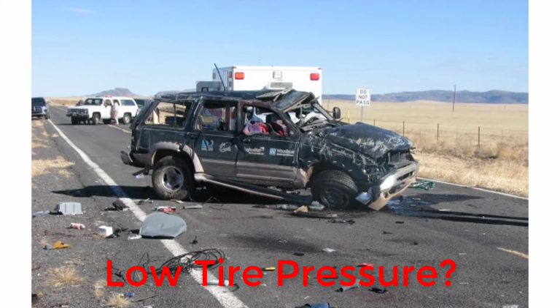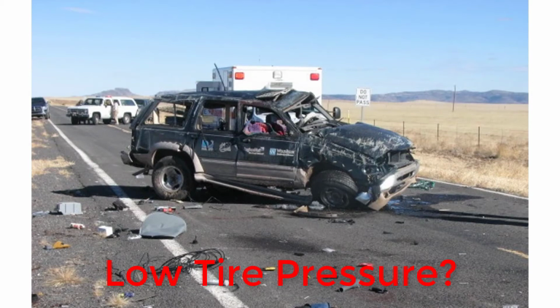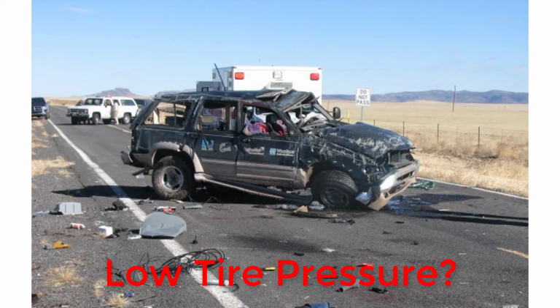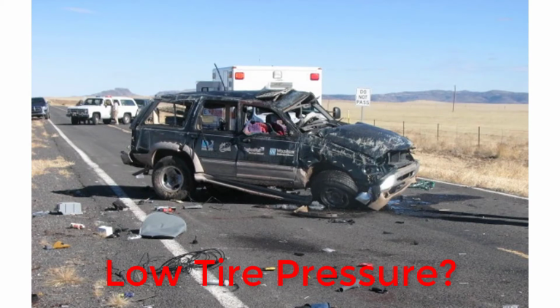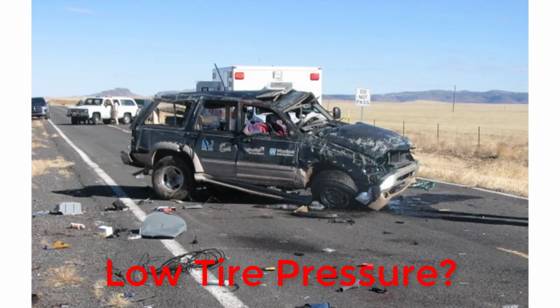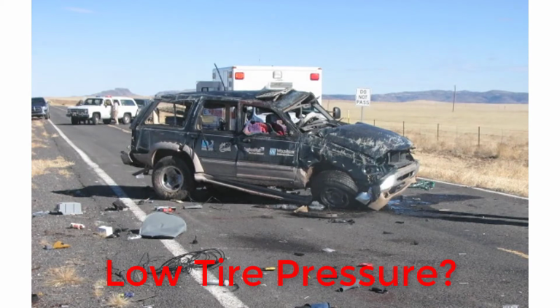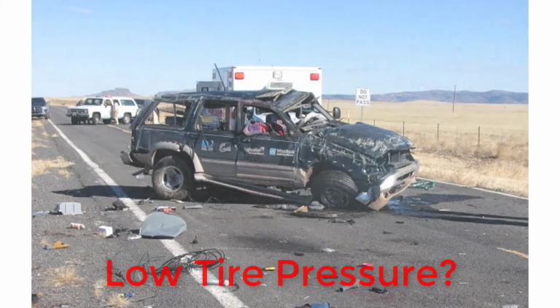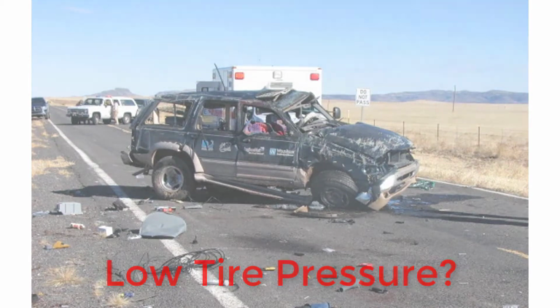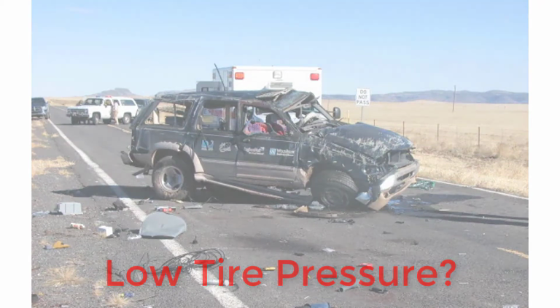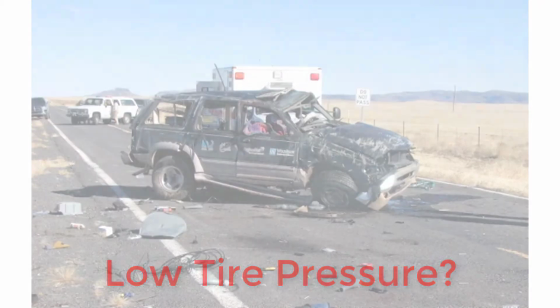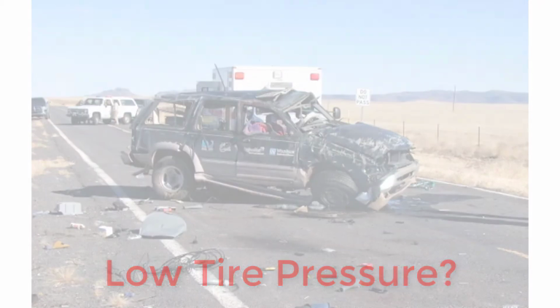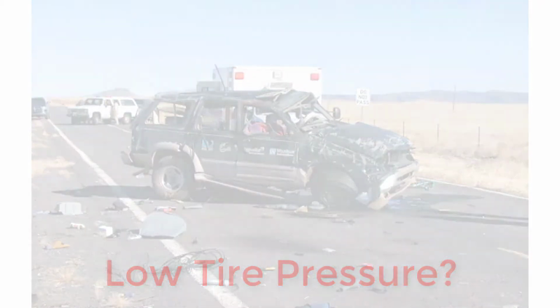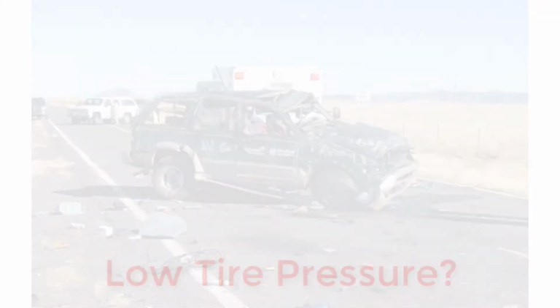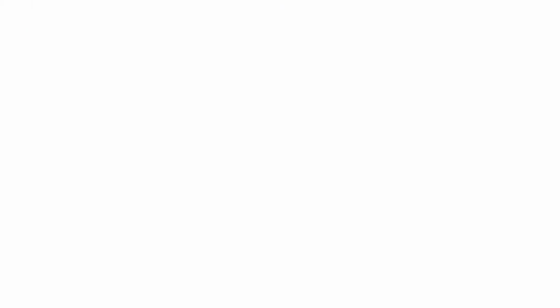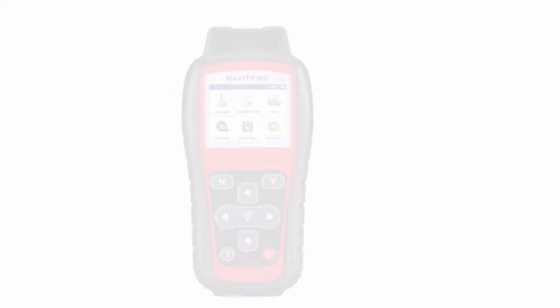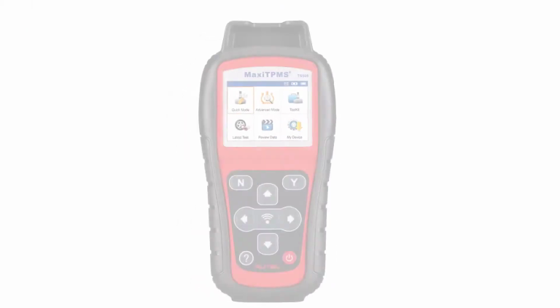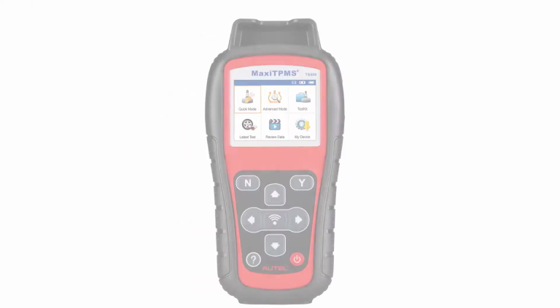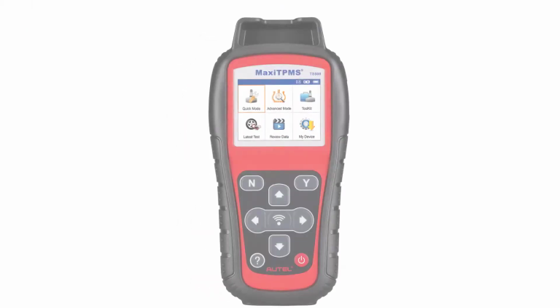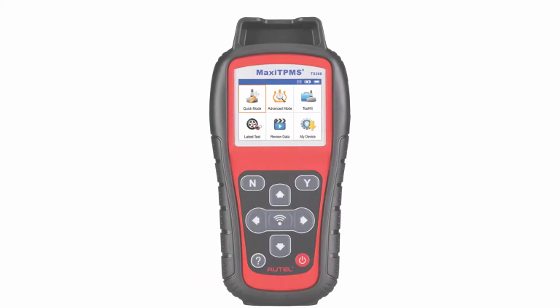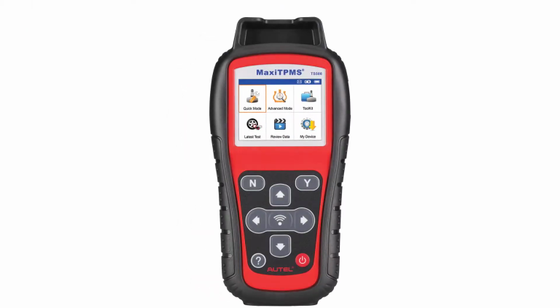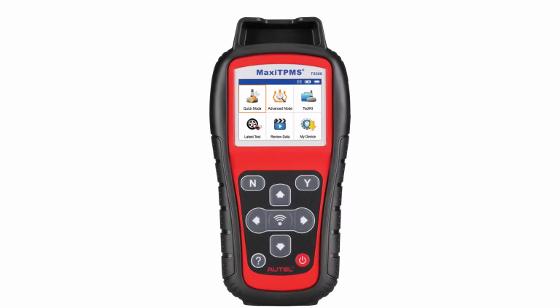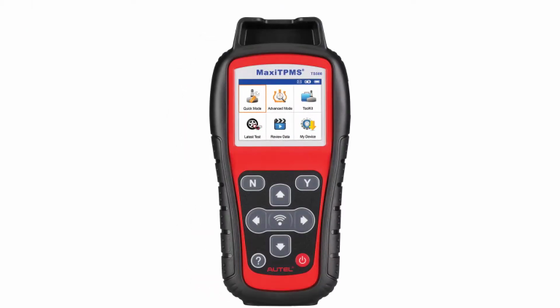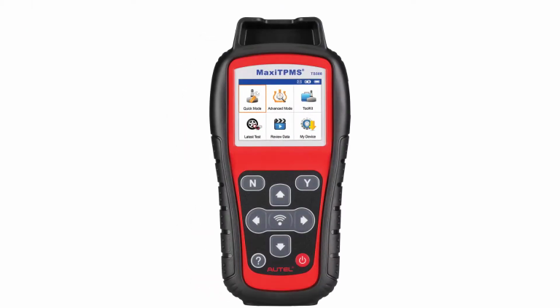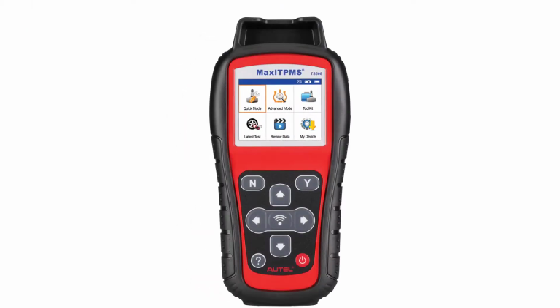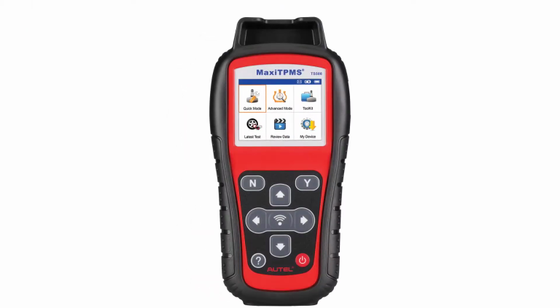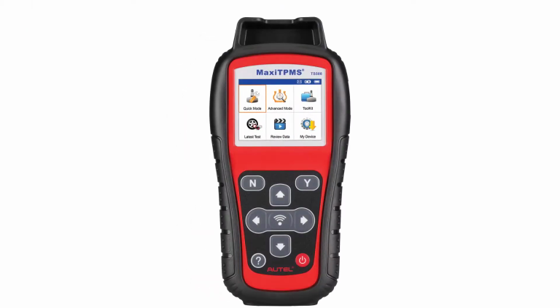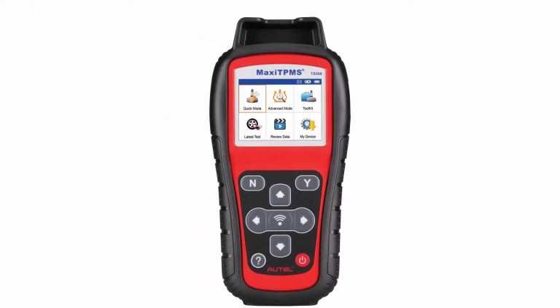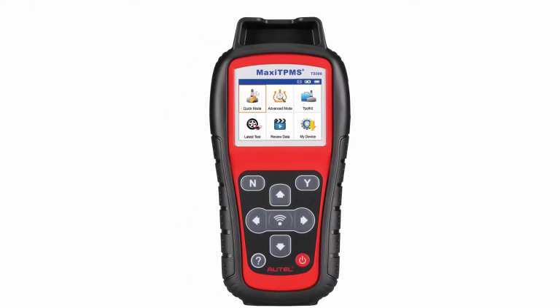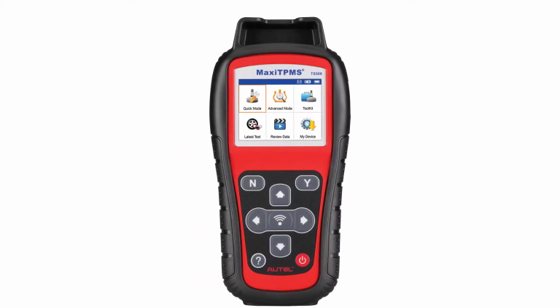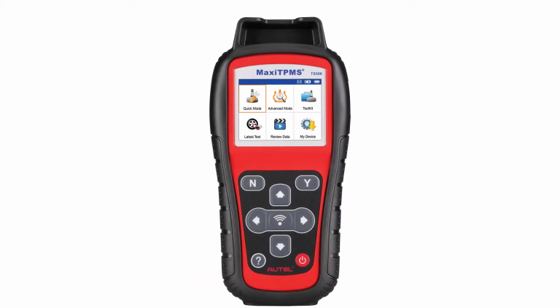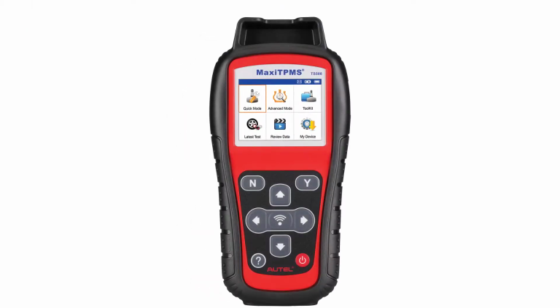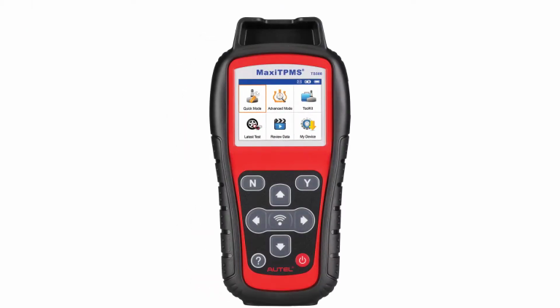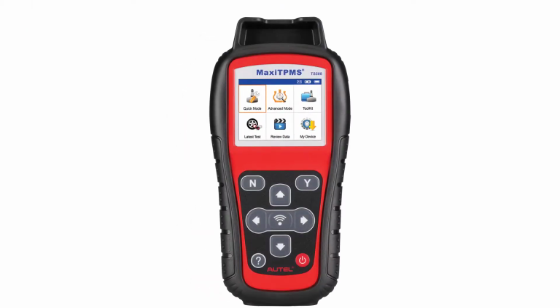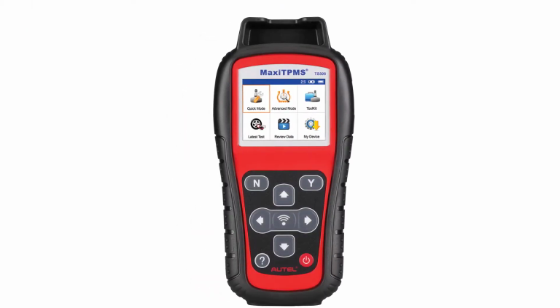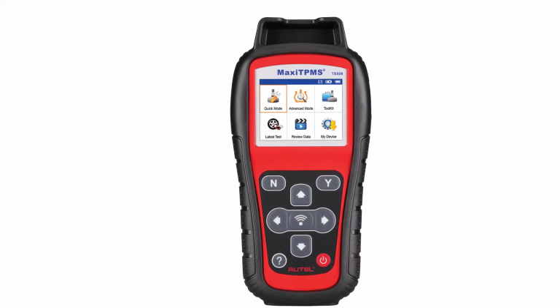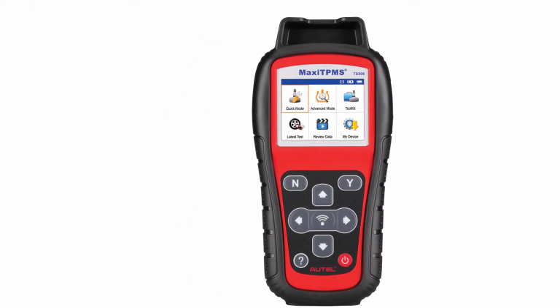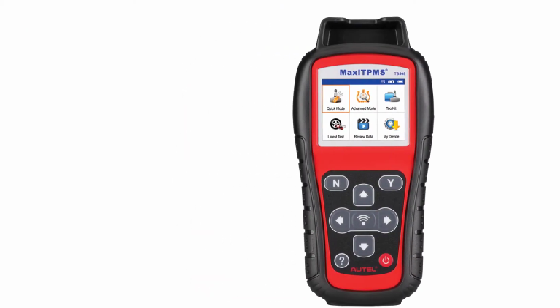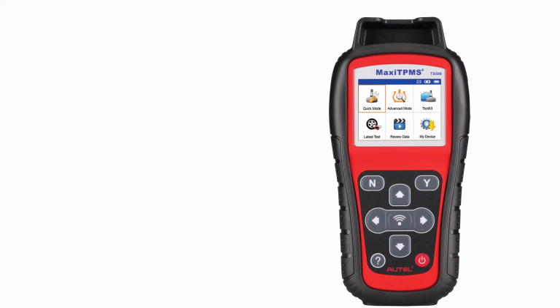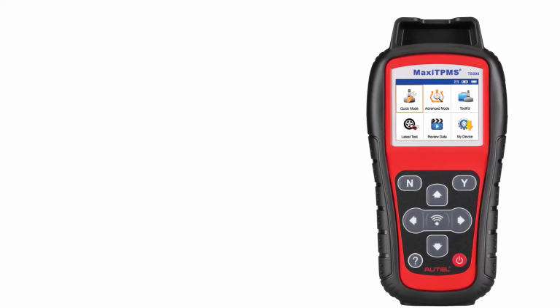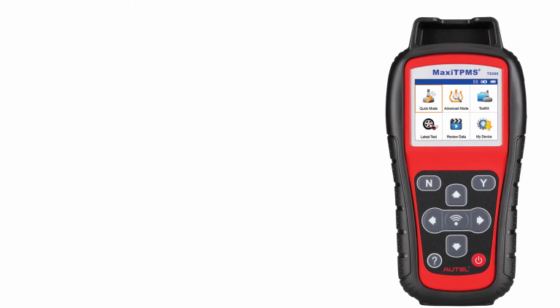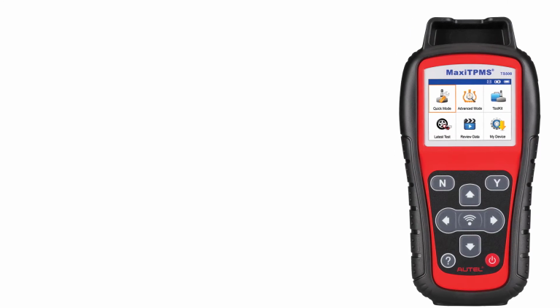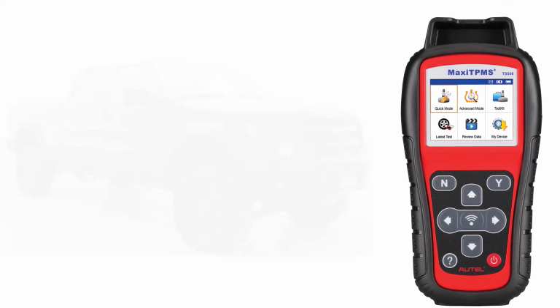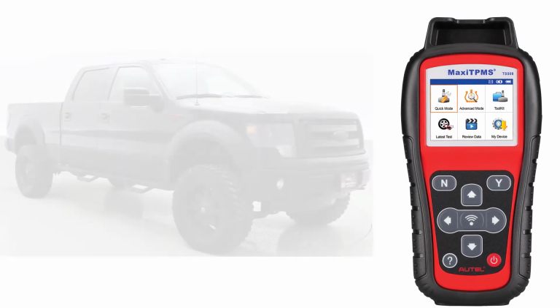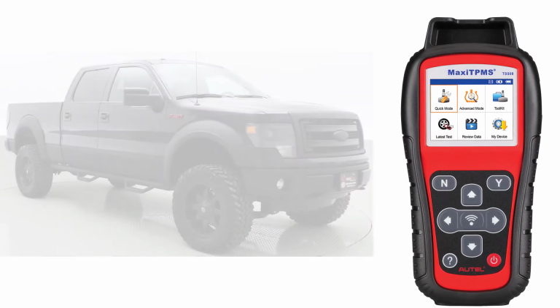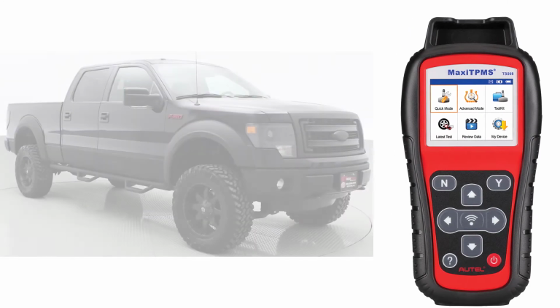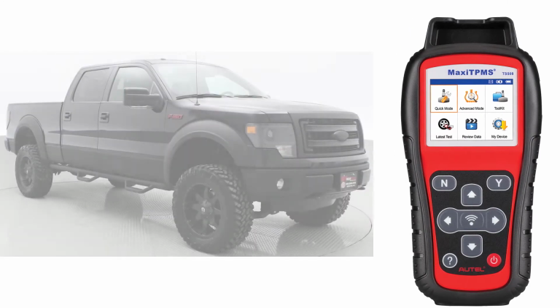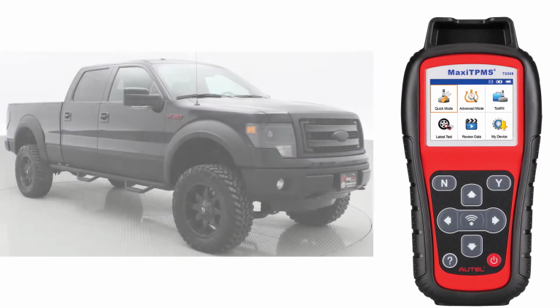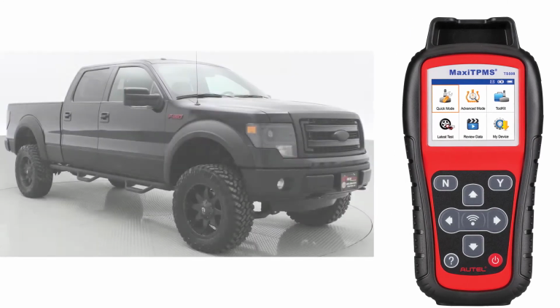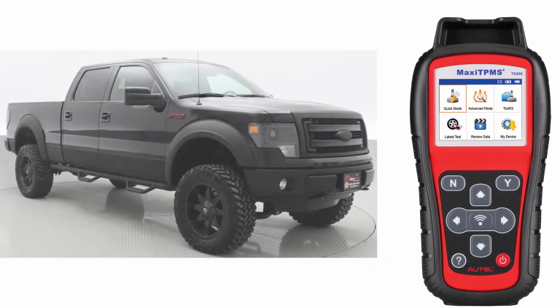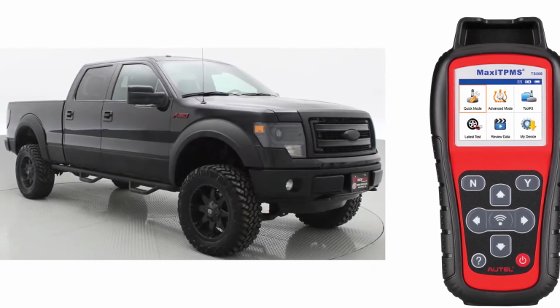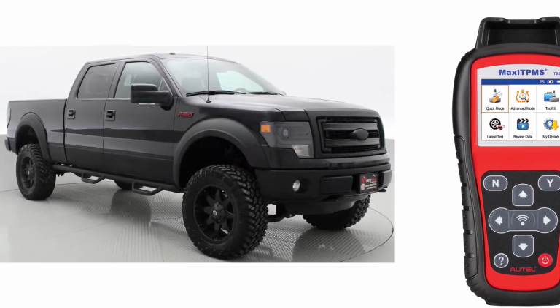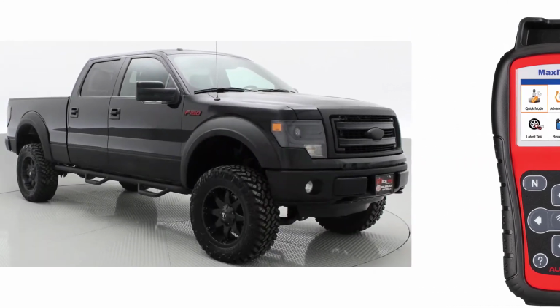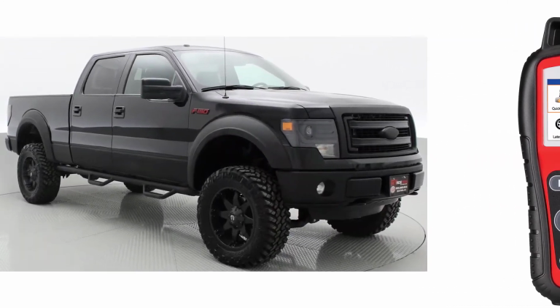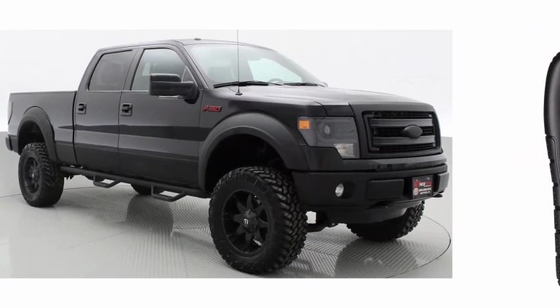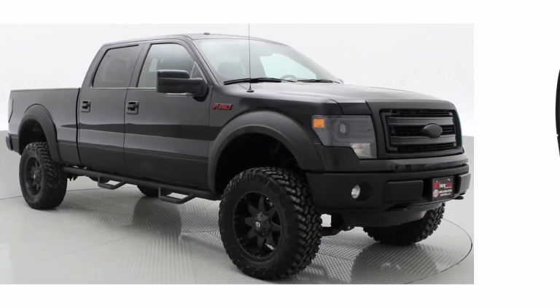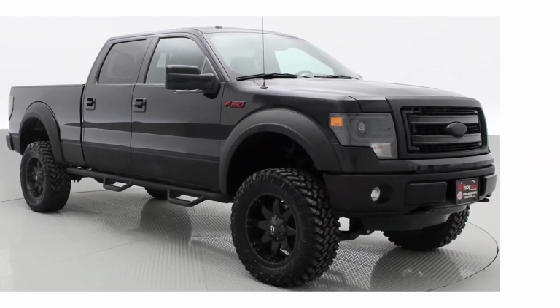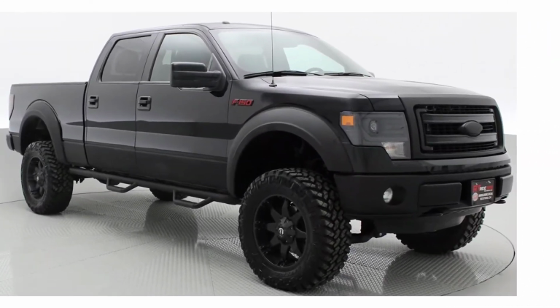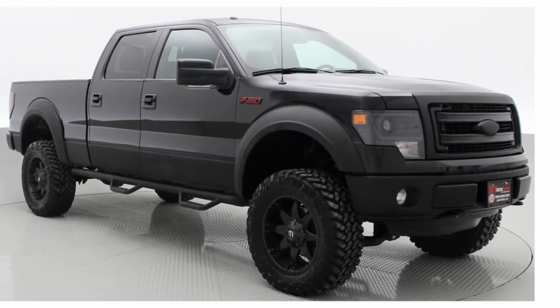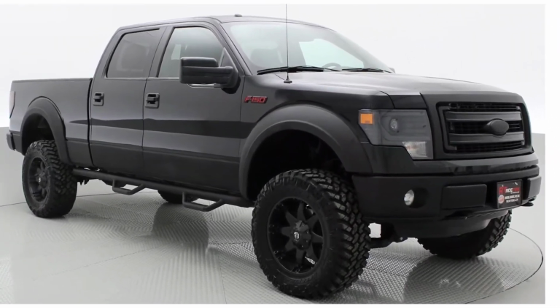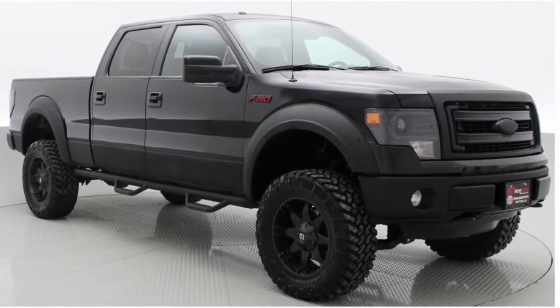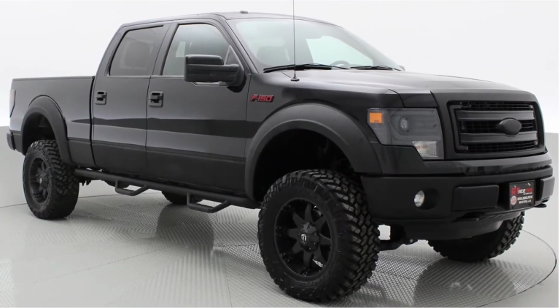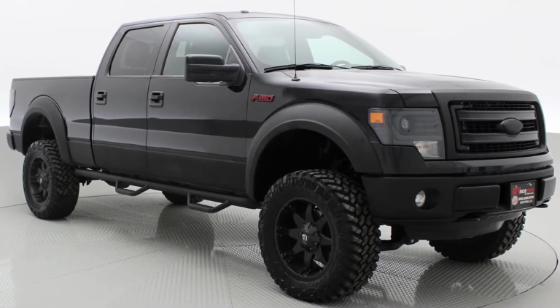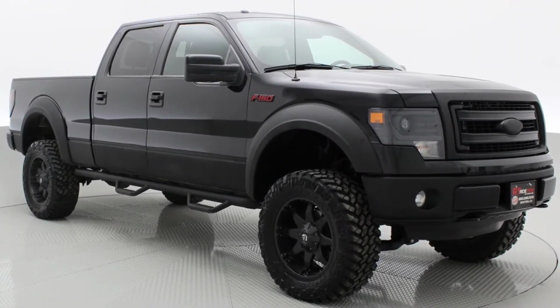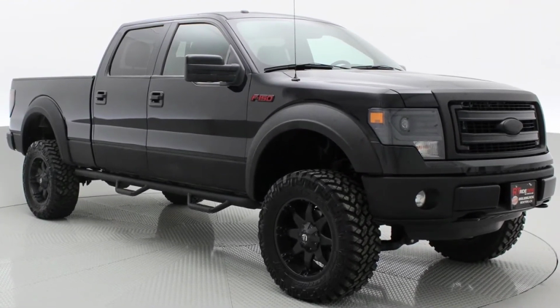Using the TS-508, I will show you how to change the tire pressure rating and relearn it to the vehicle. I will be using a 2014 Ford F-150.